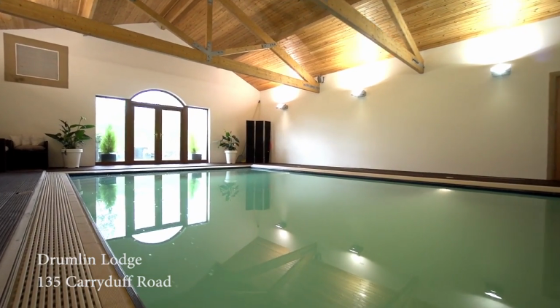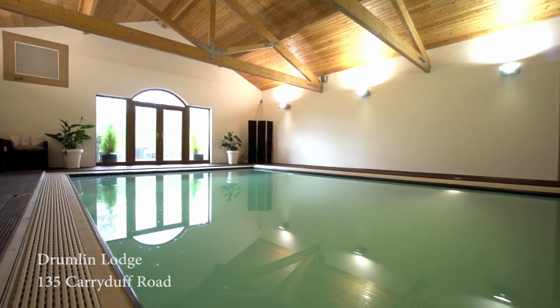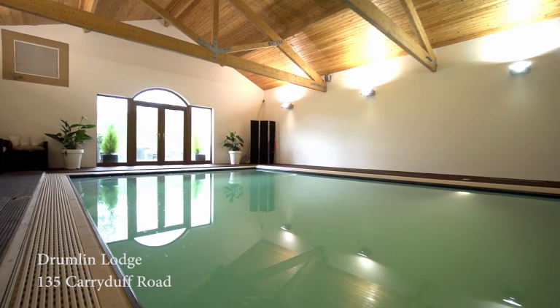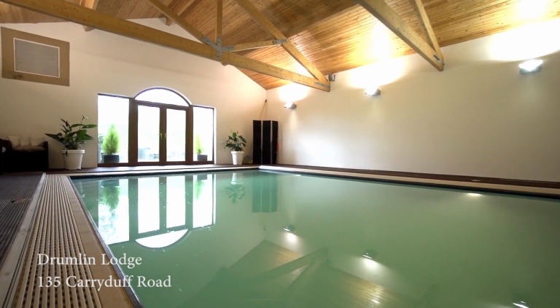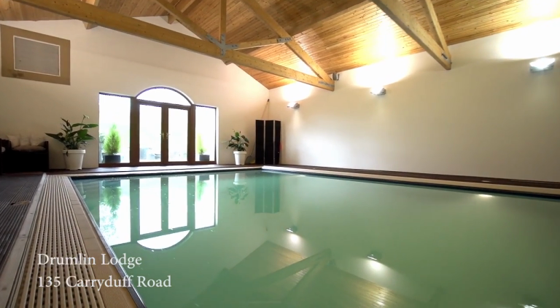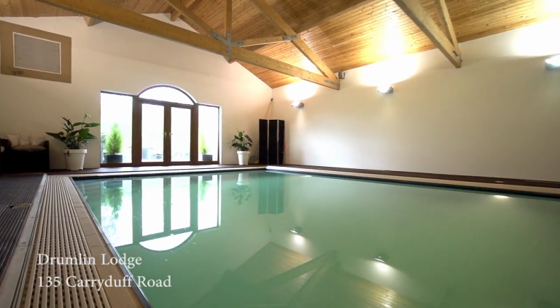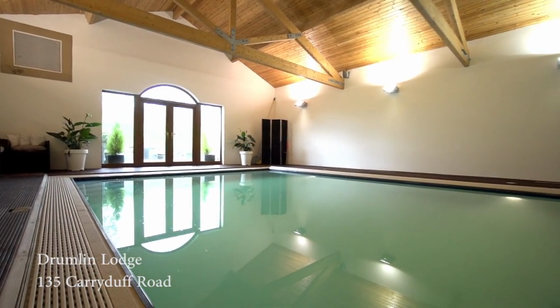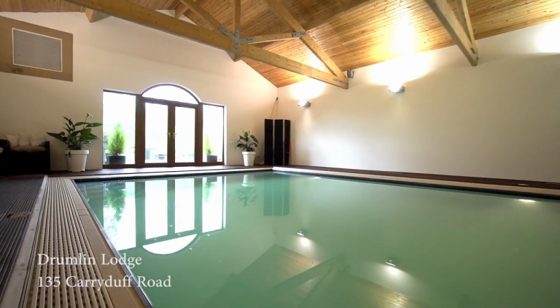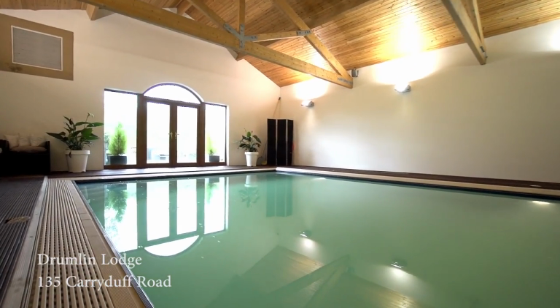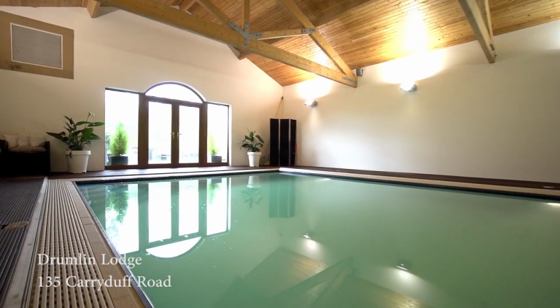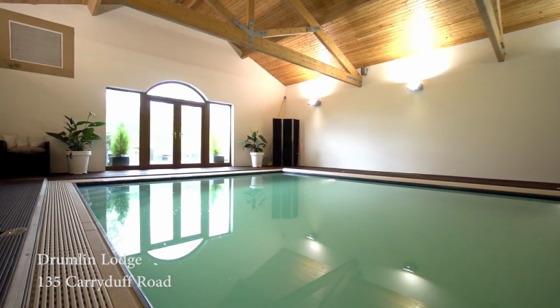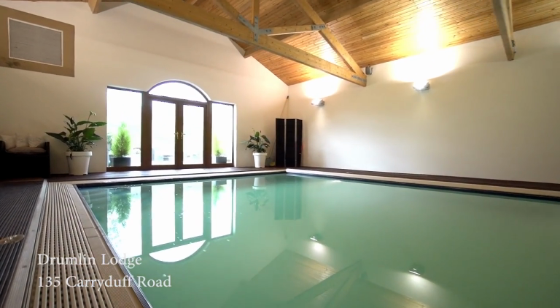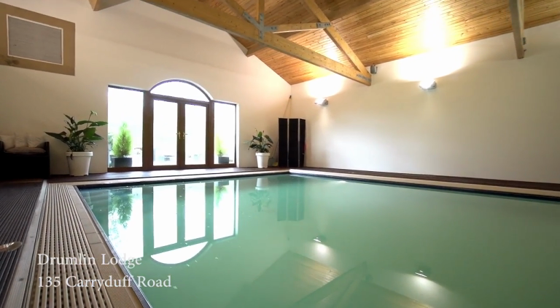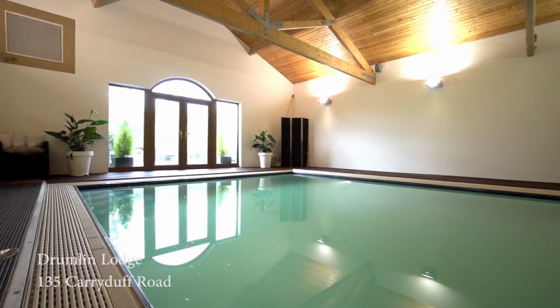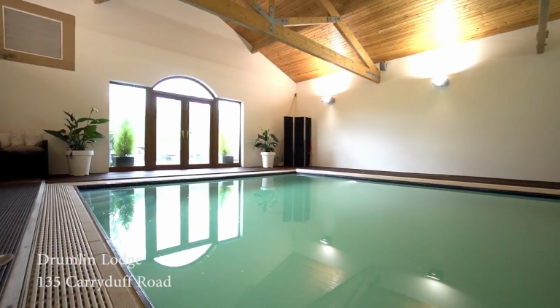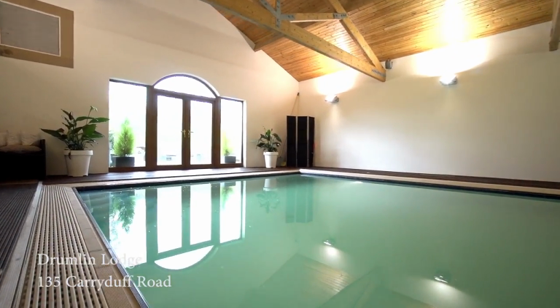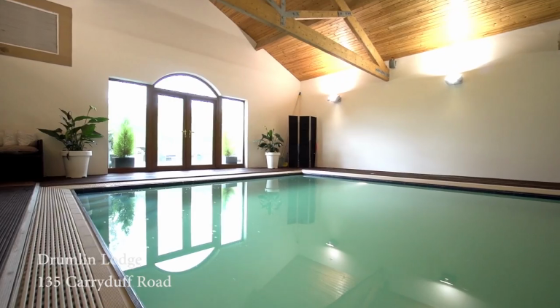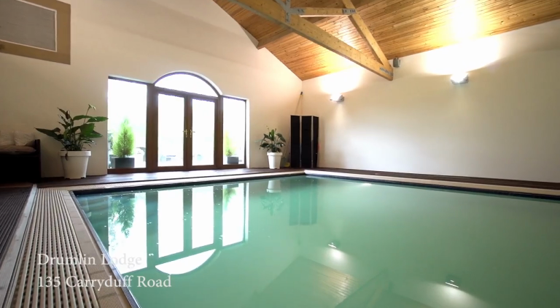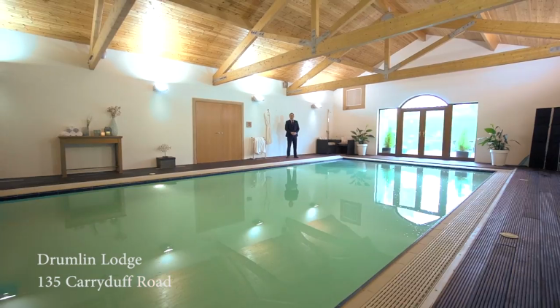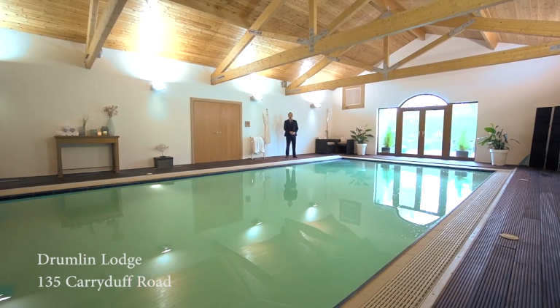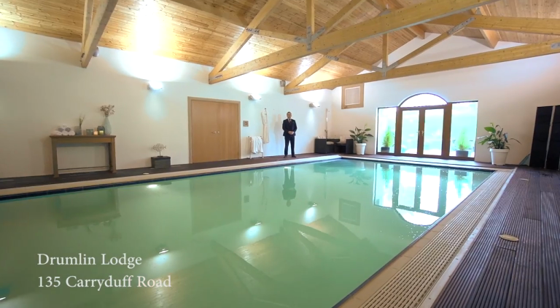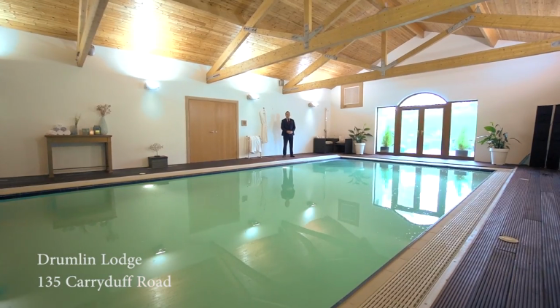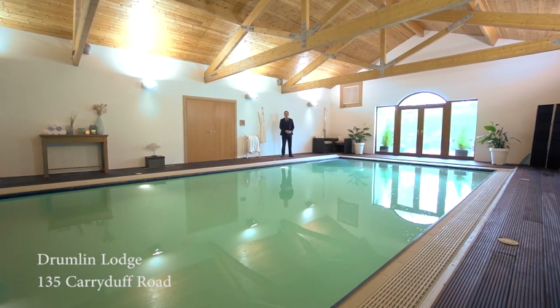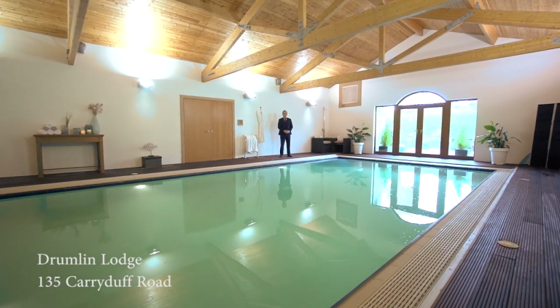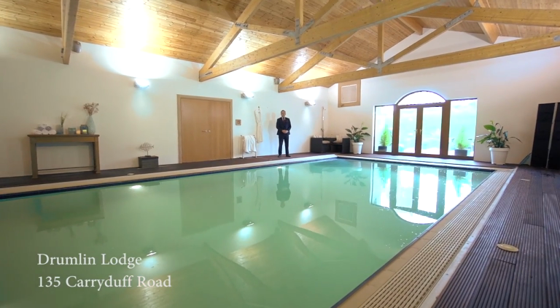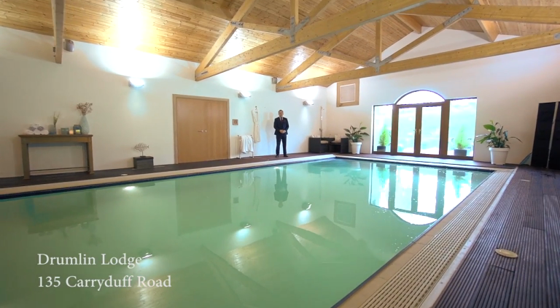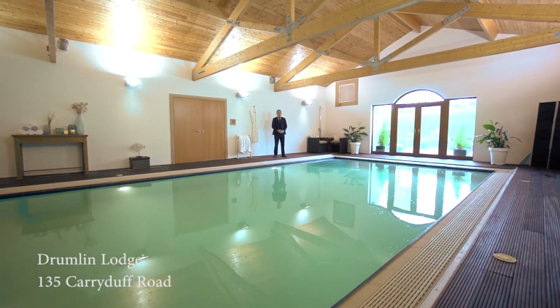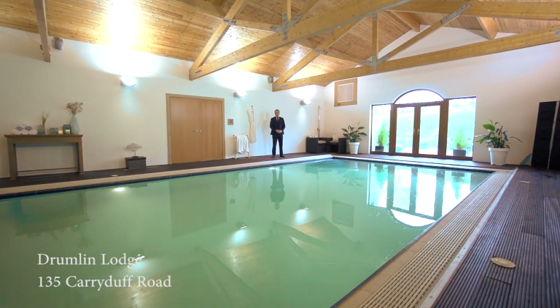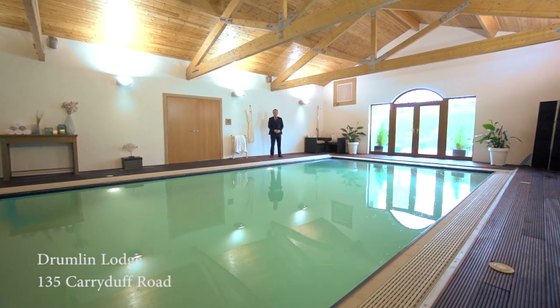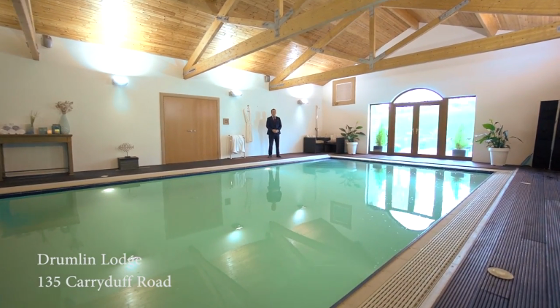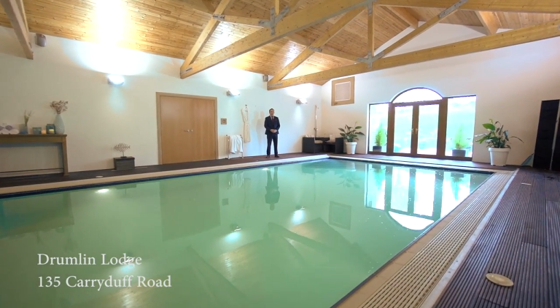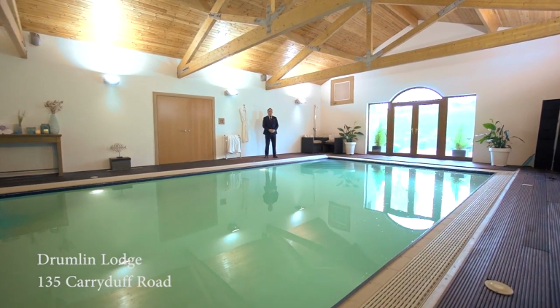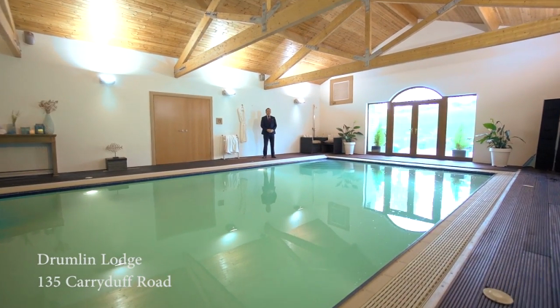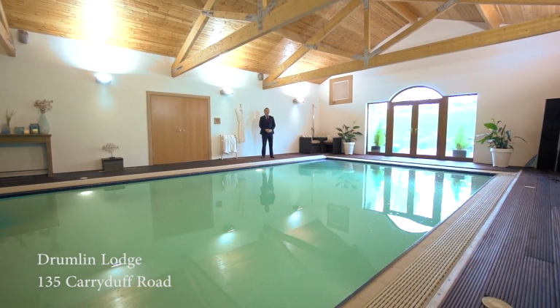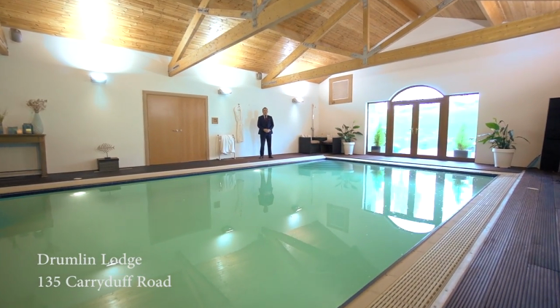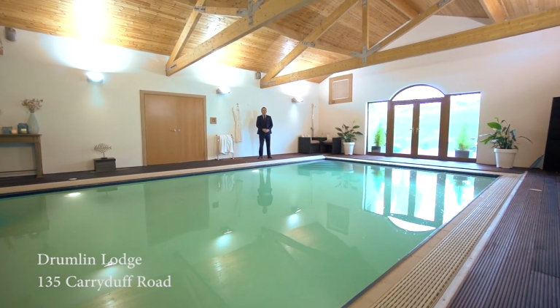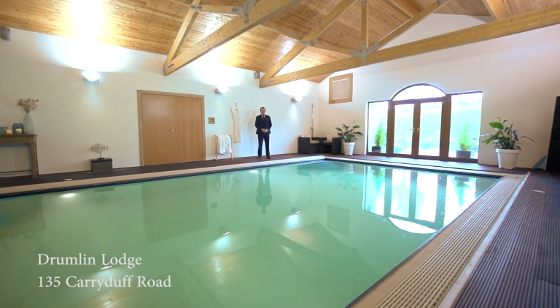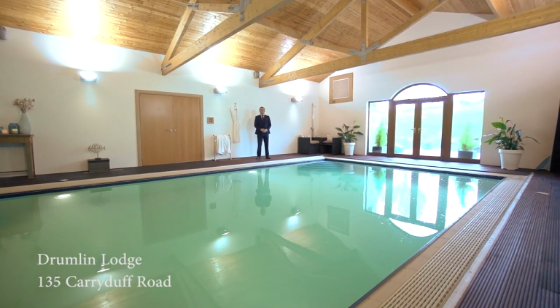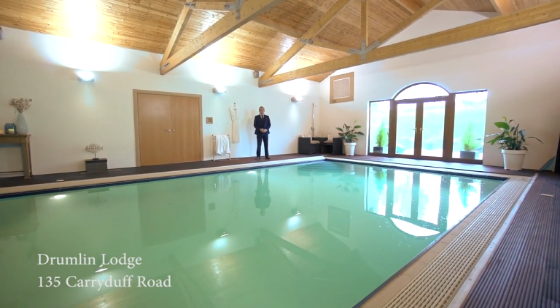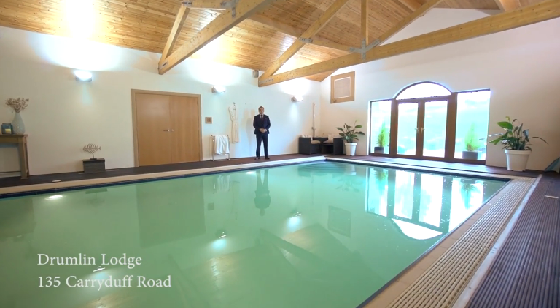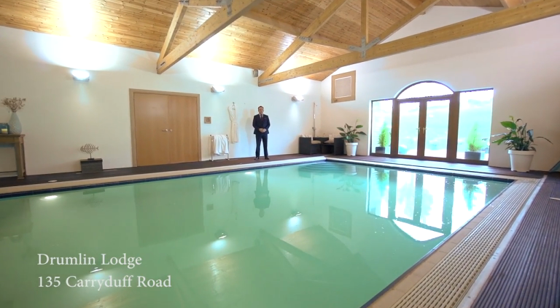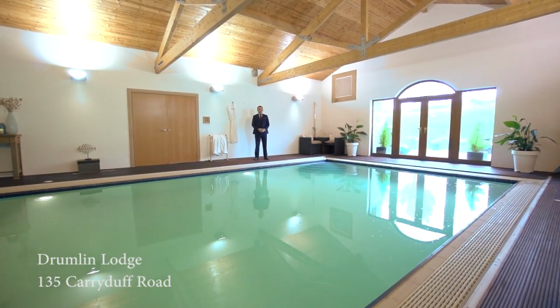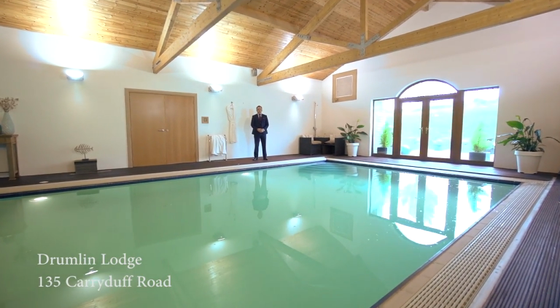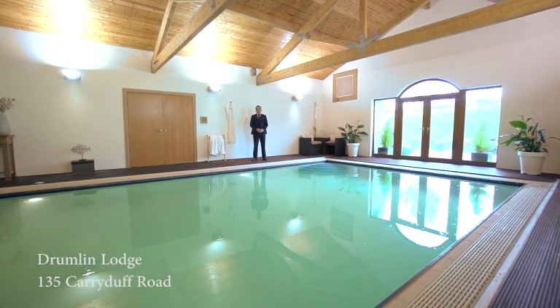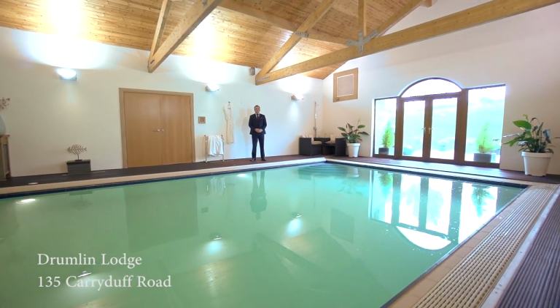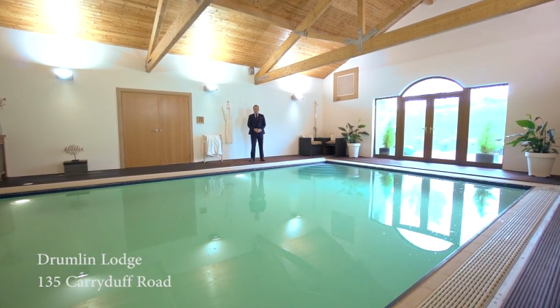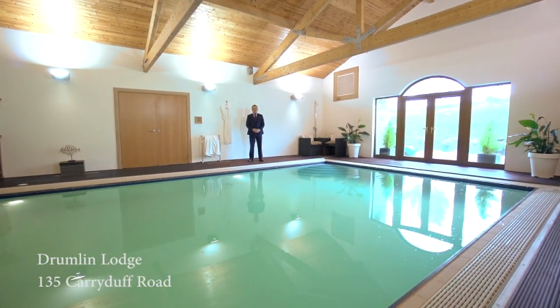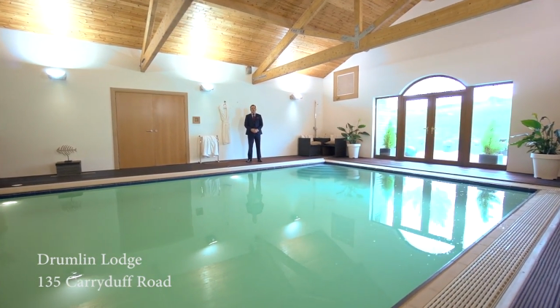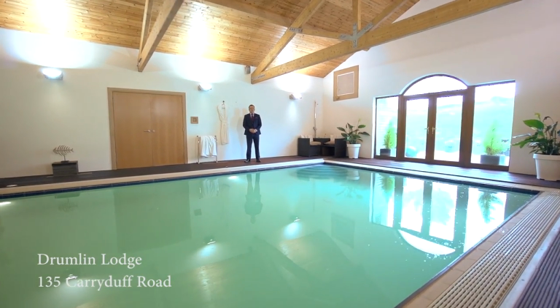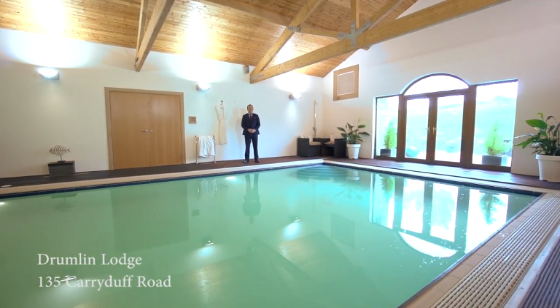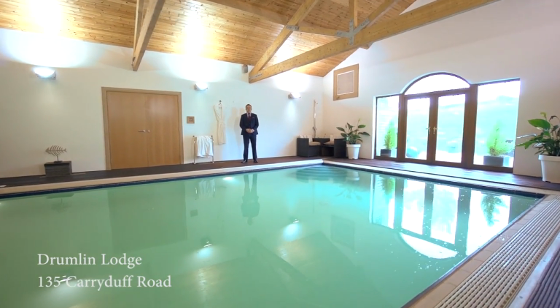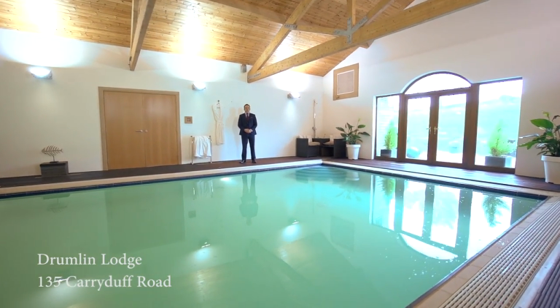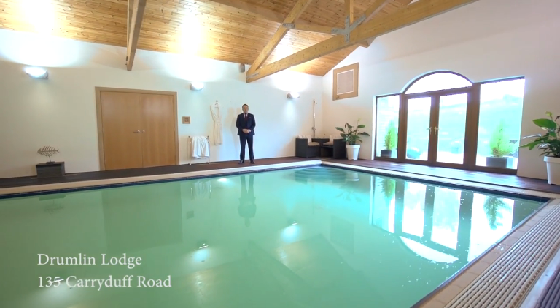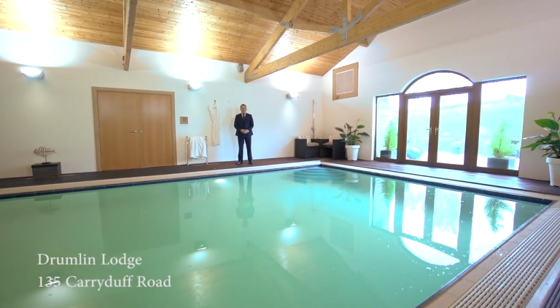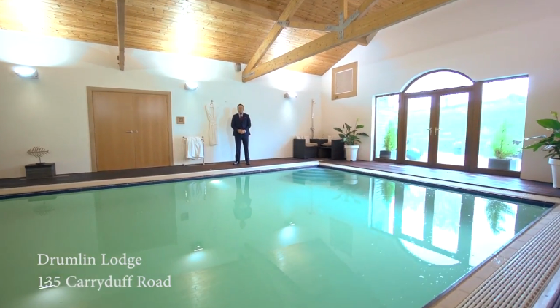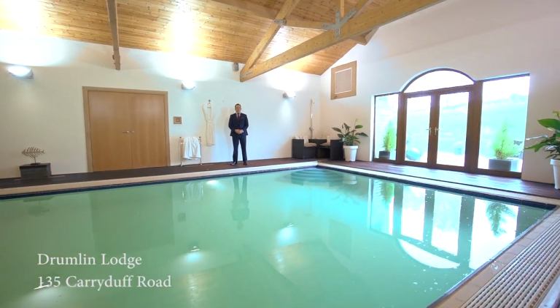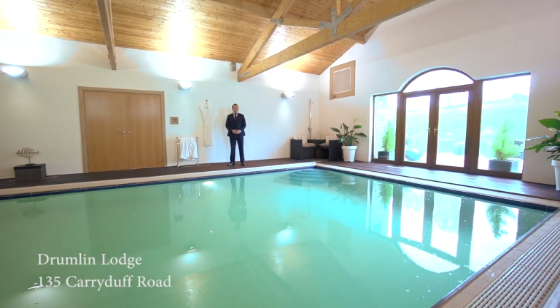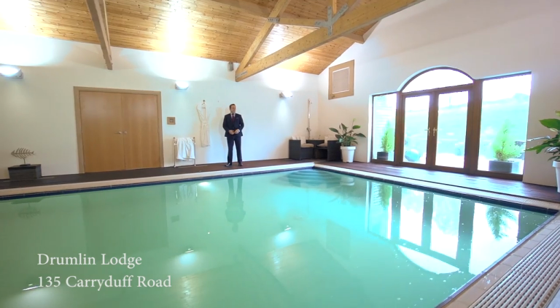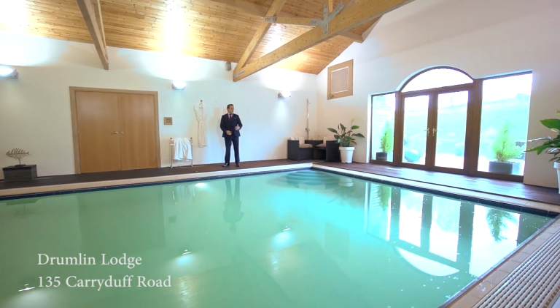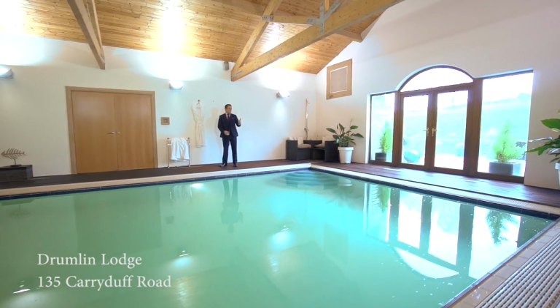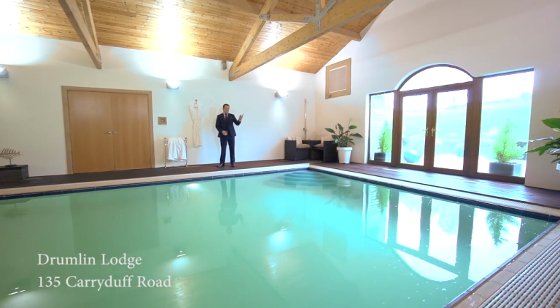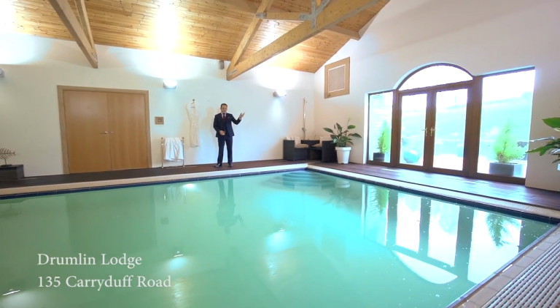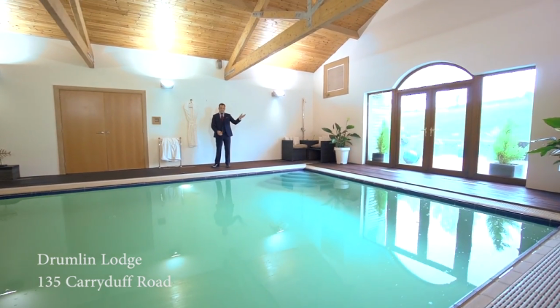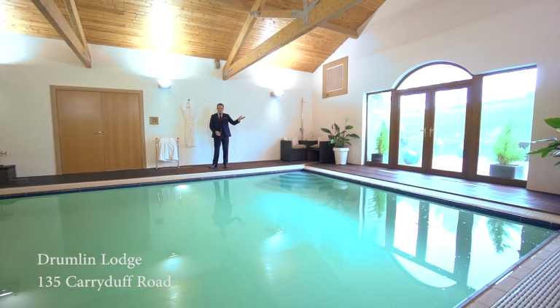The fabulous pool room has a 10 by 5 meter swimming pool, a vaulted ceiling, and patio doors to the rear deck.